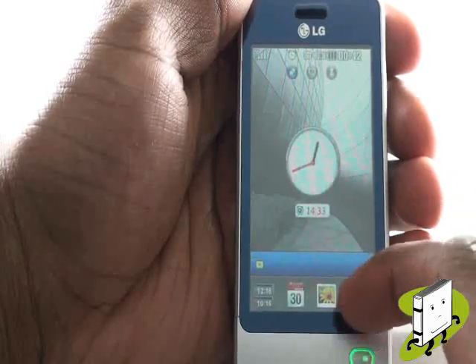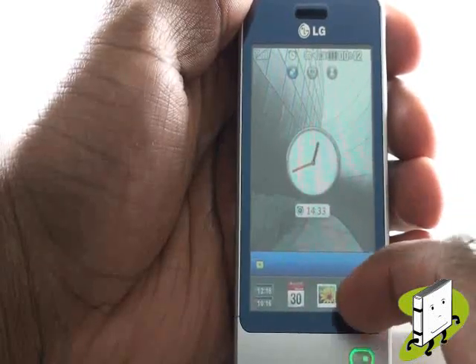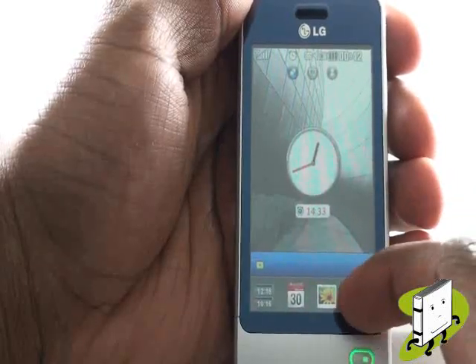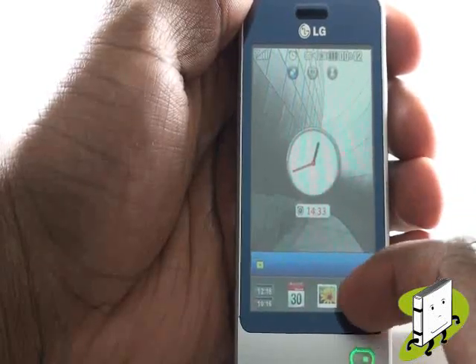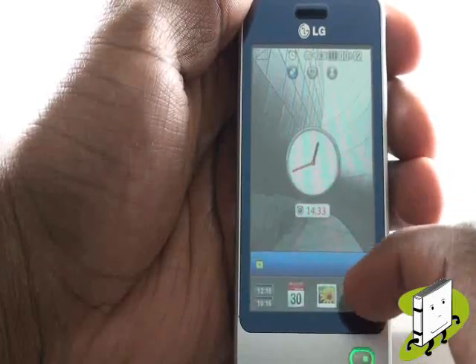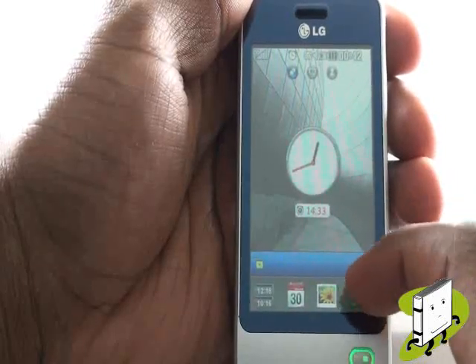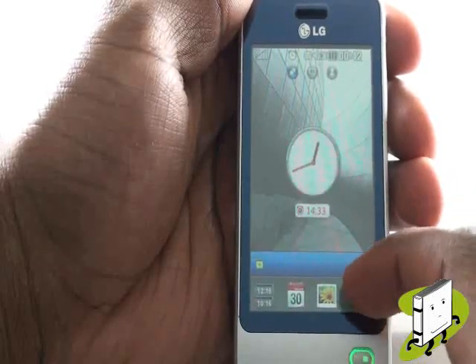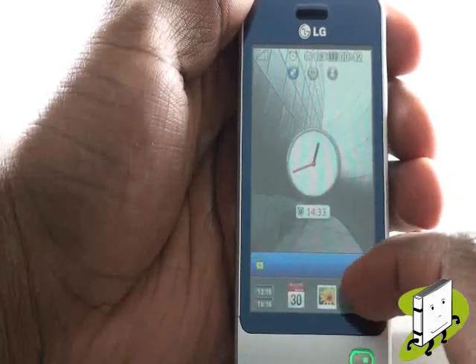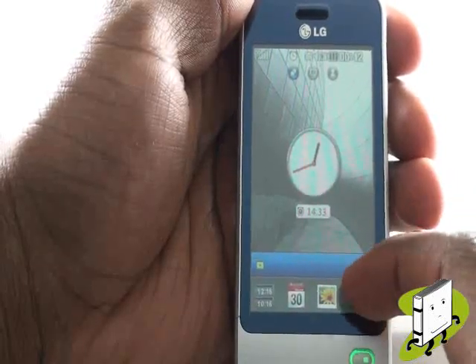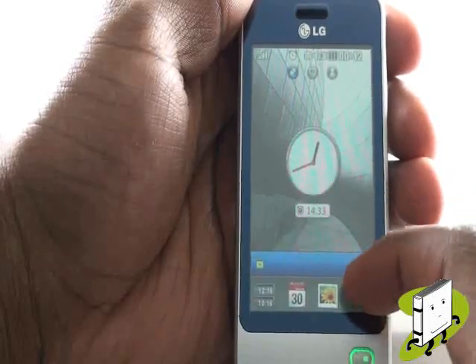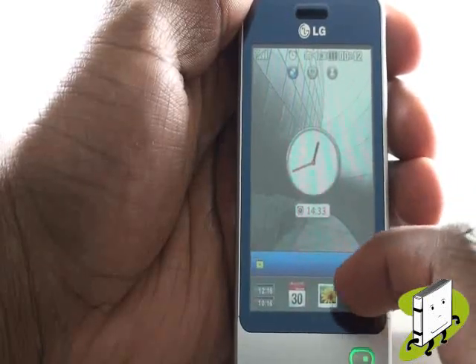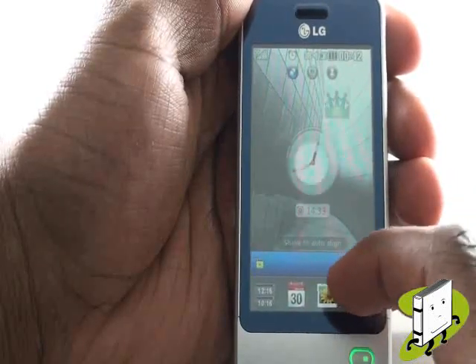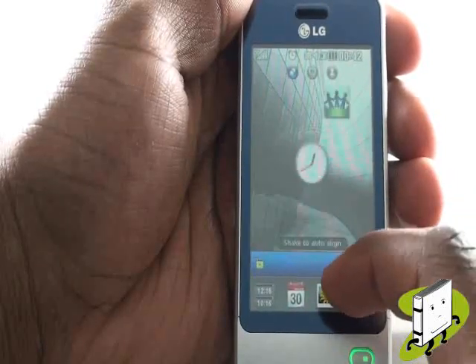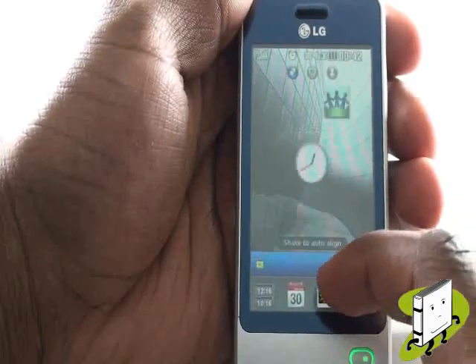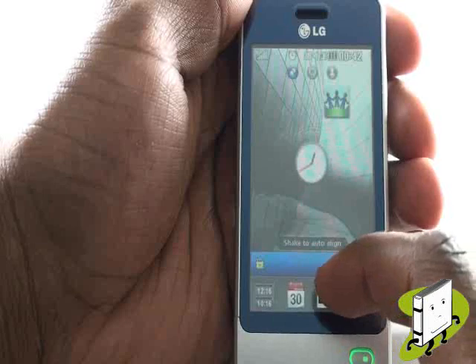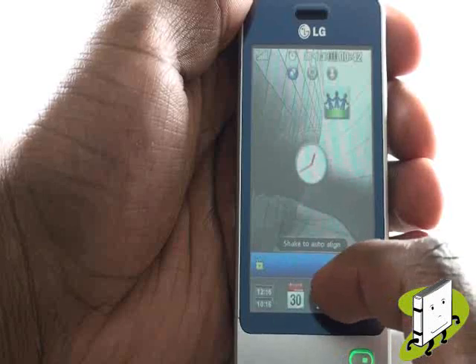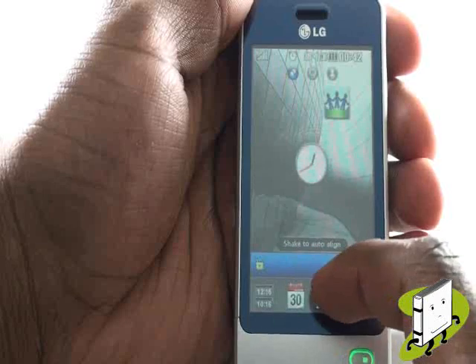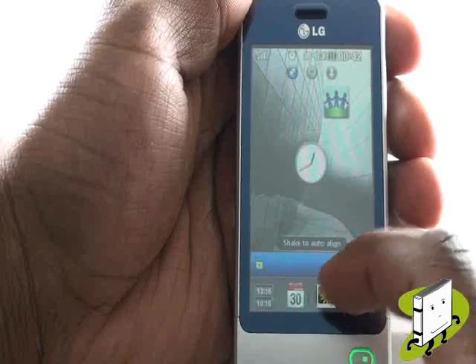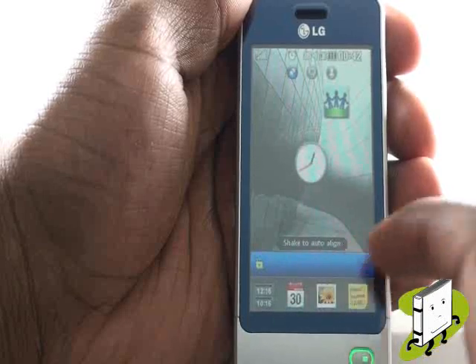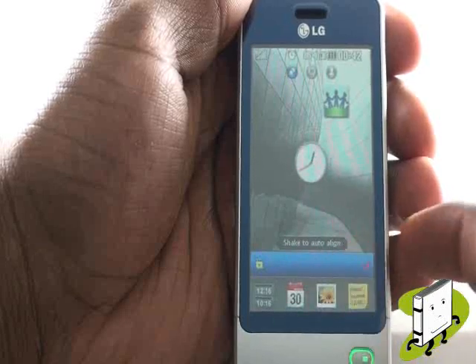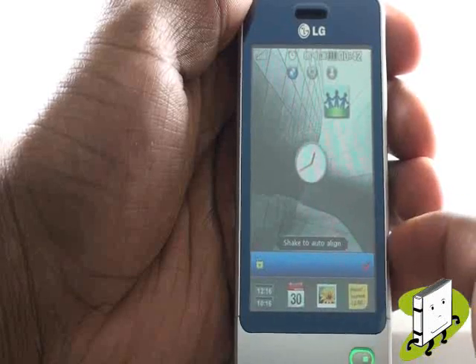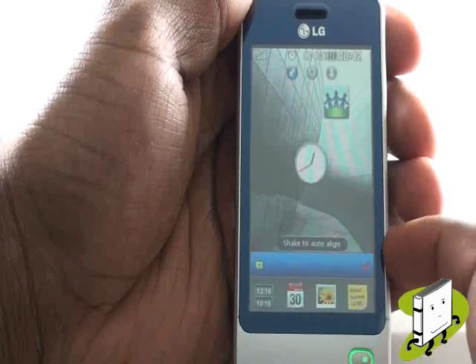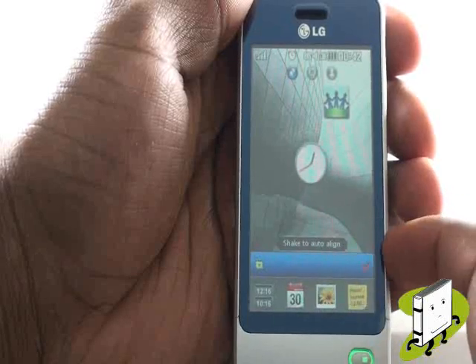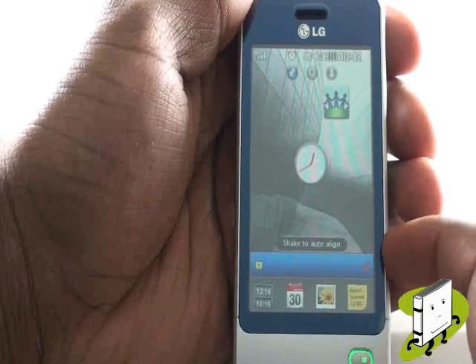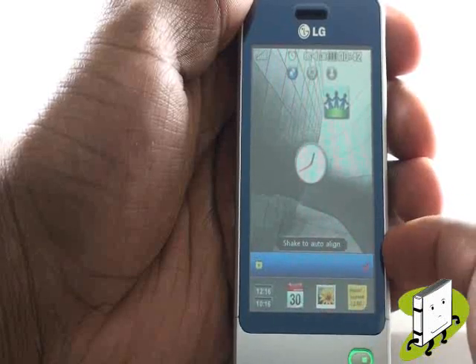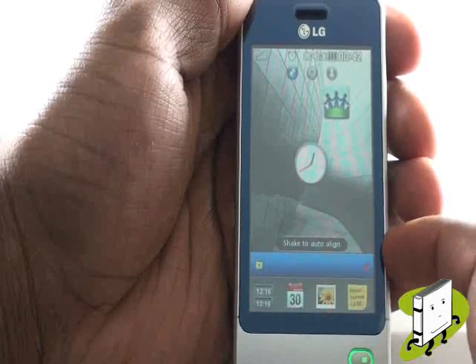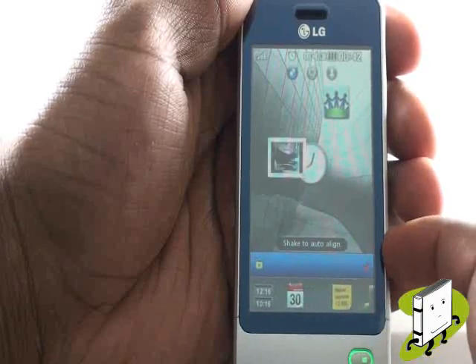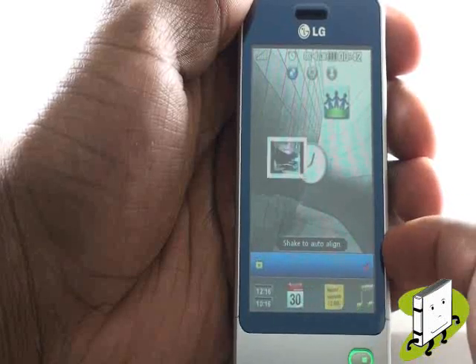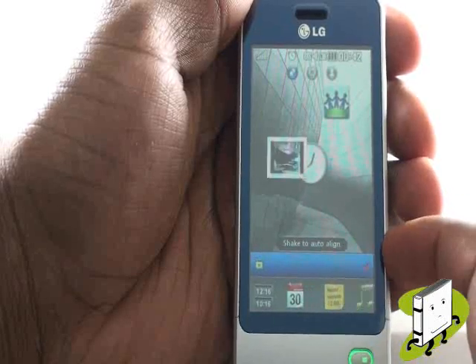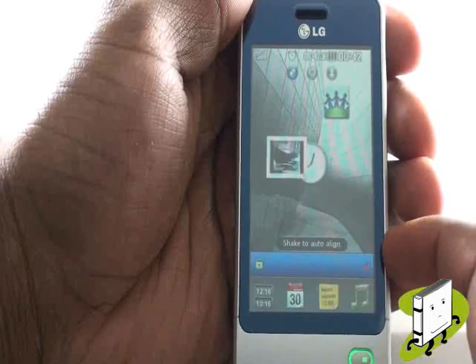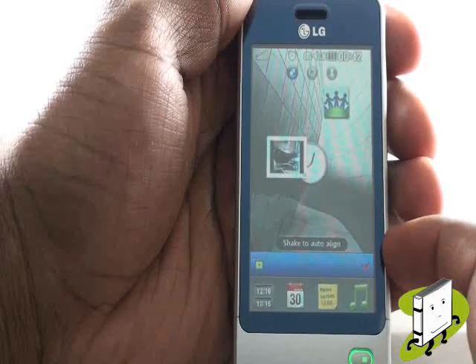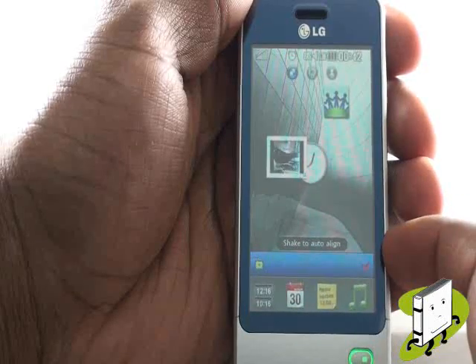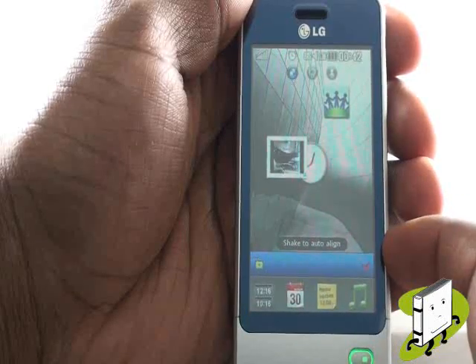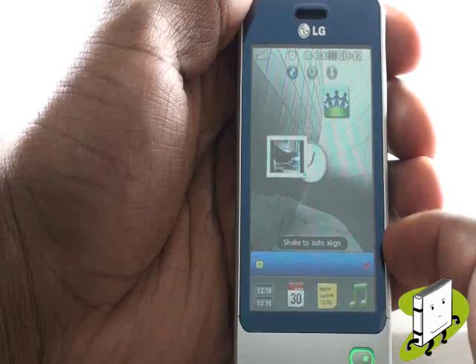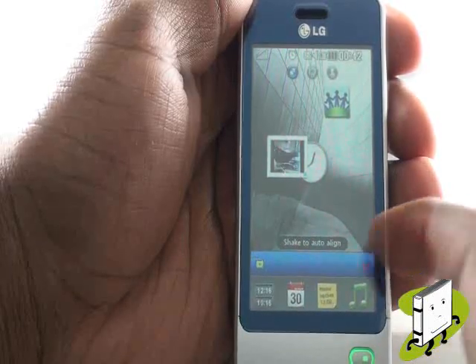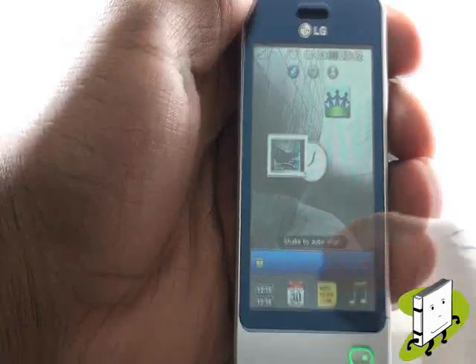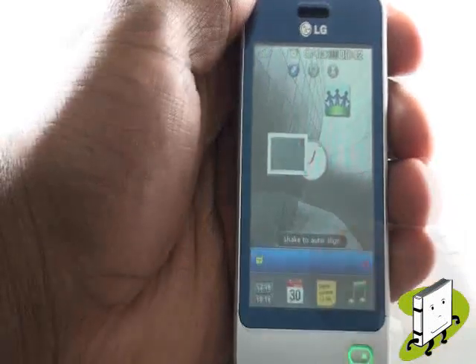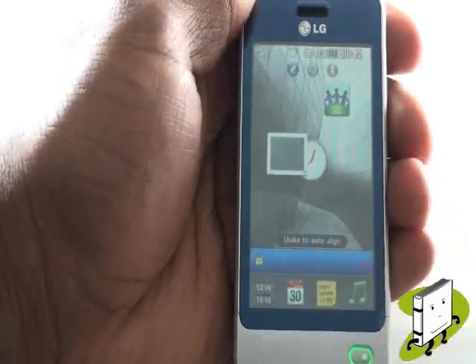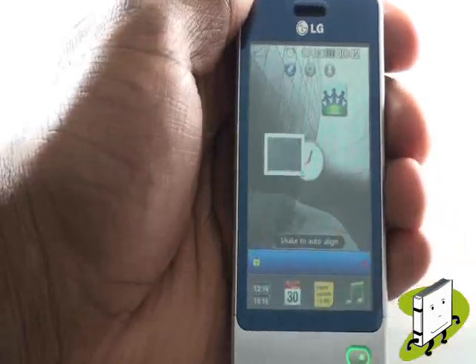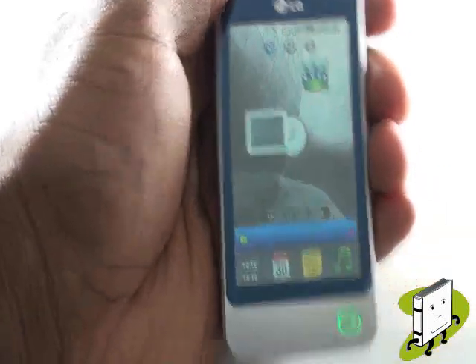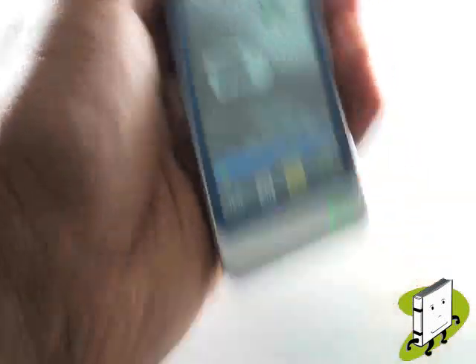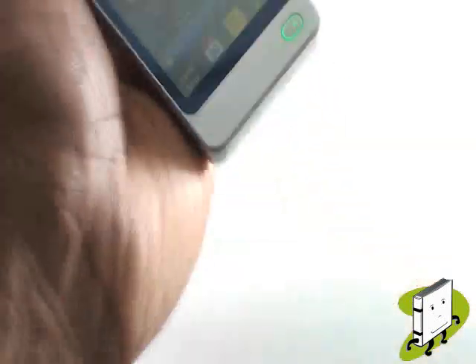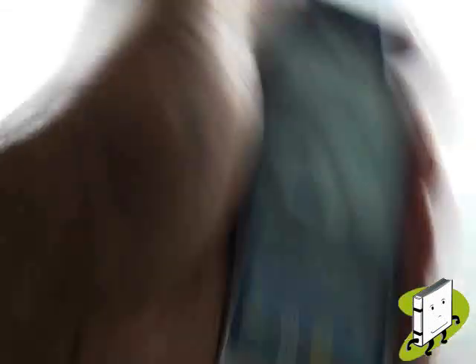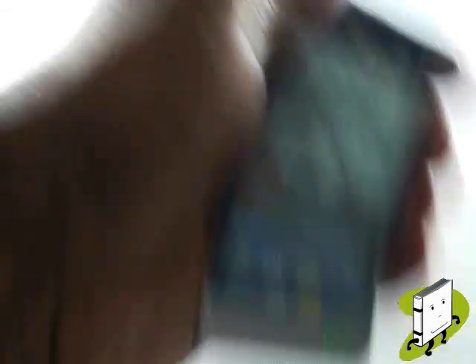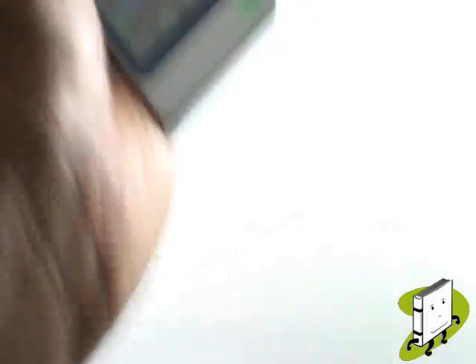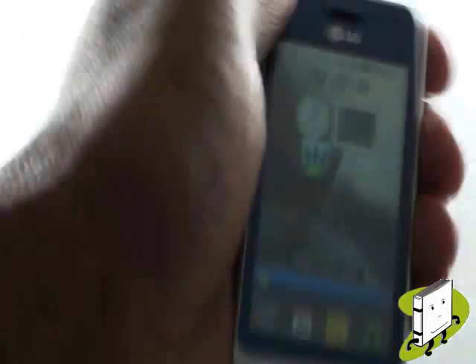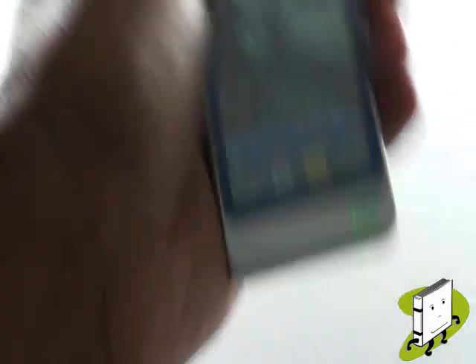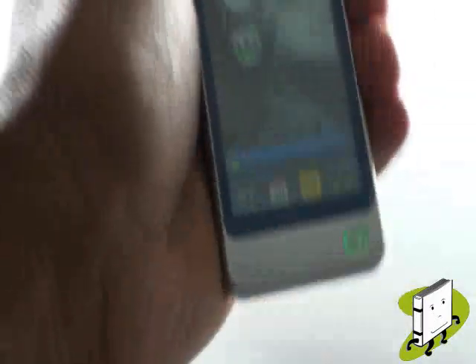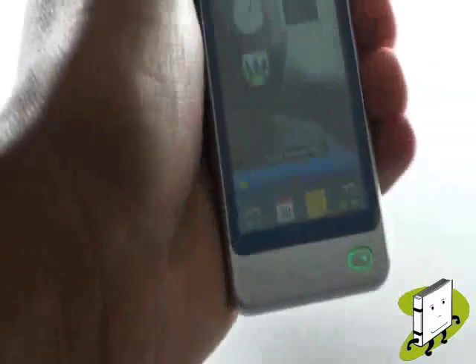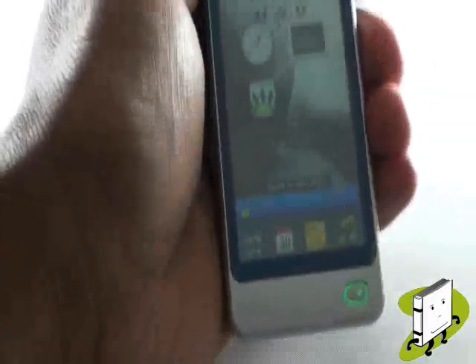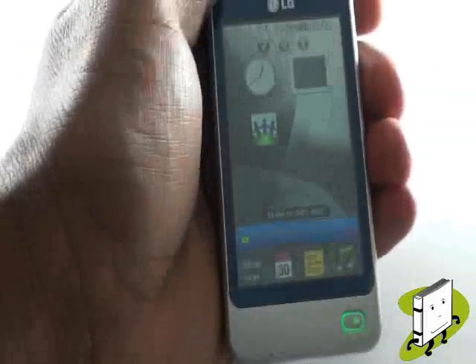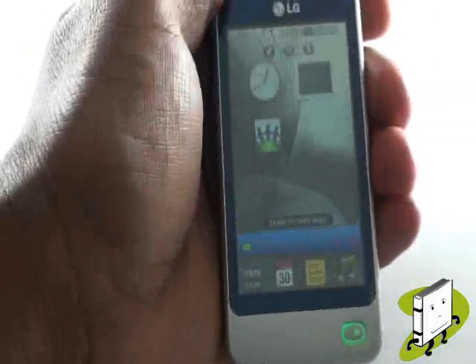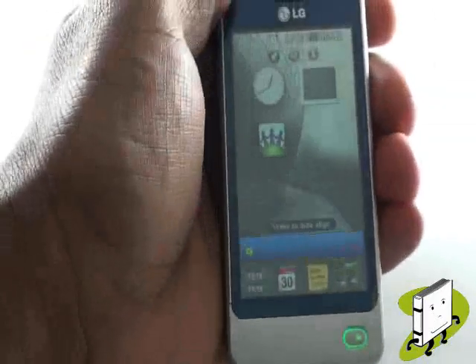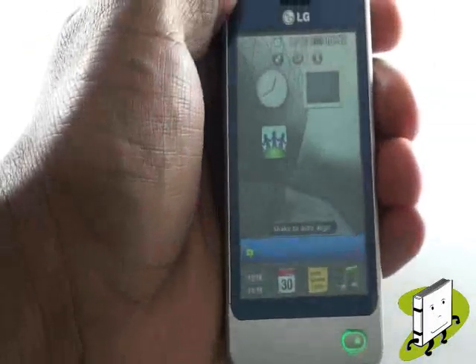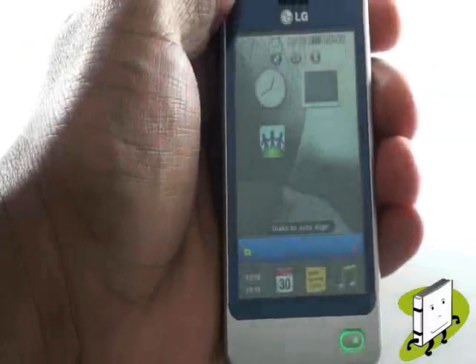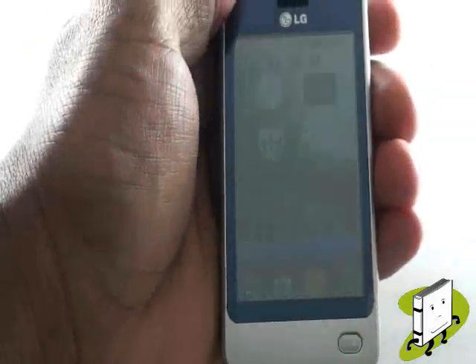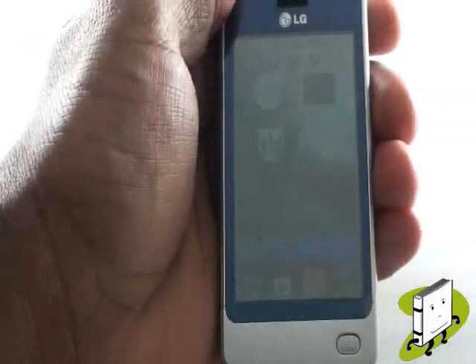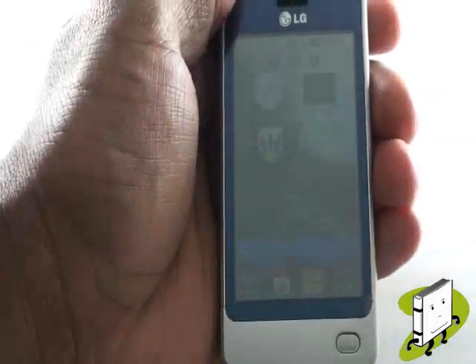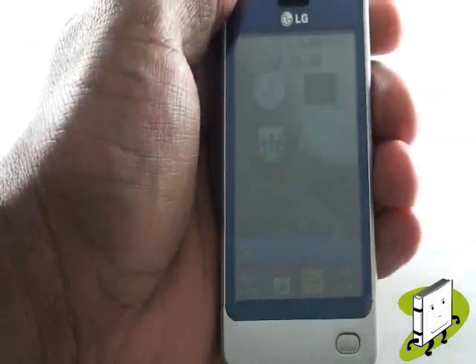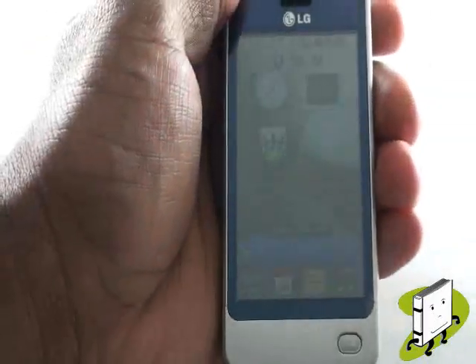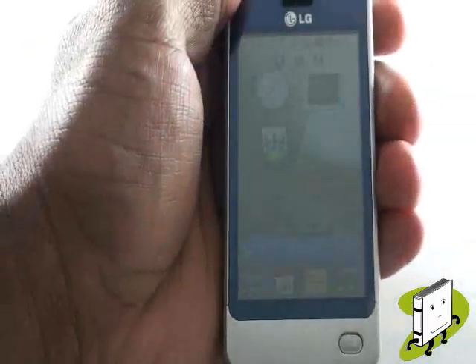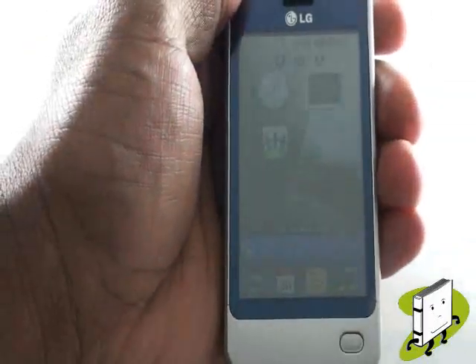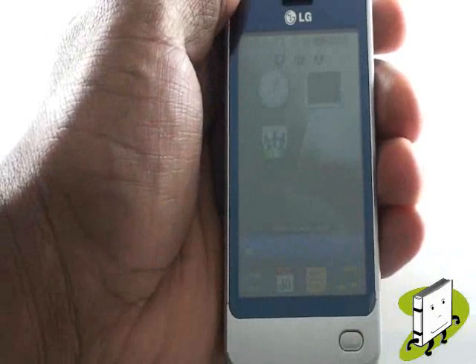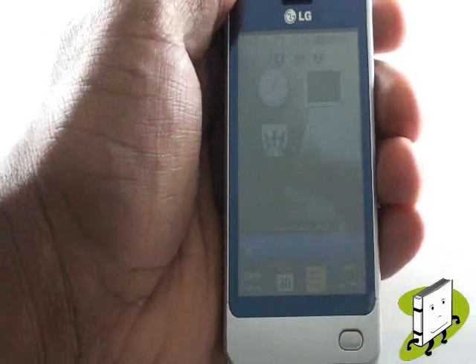Tap a widget to add it to the home screen. And by shaking the phone it will auto-align your widgets and tidy up your home screen.